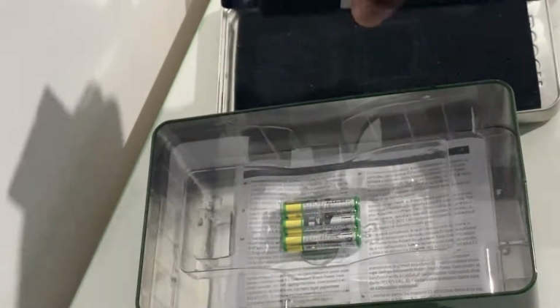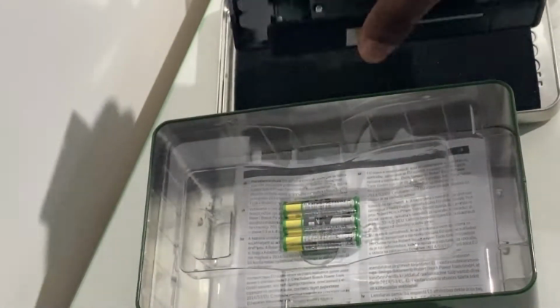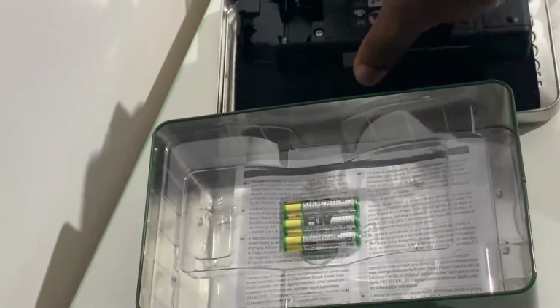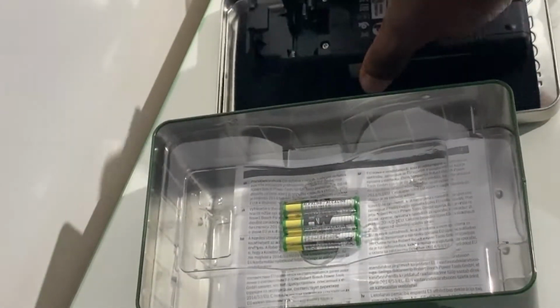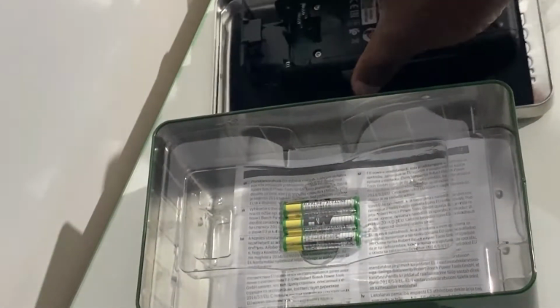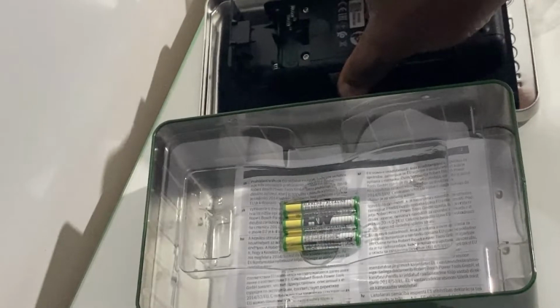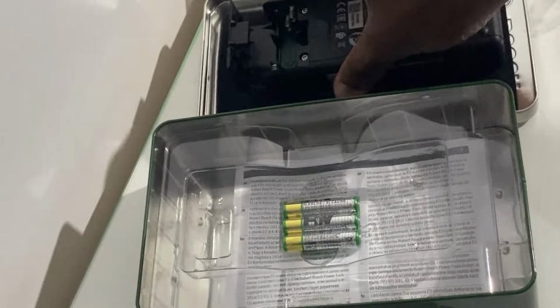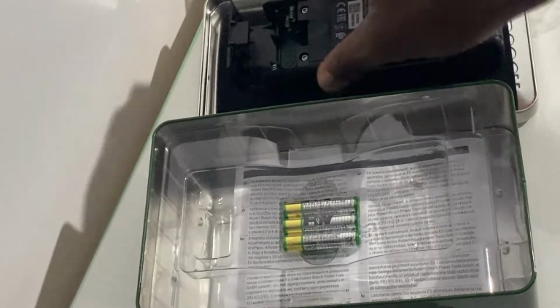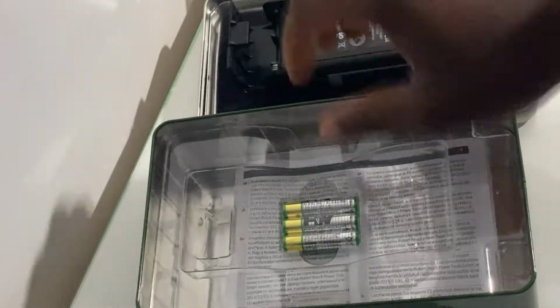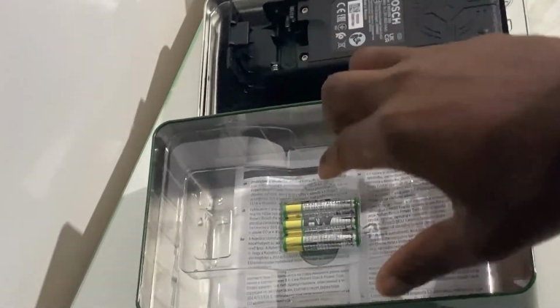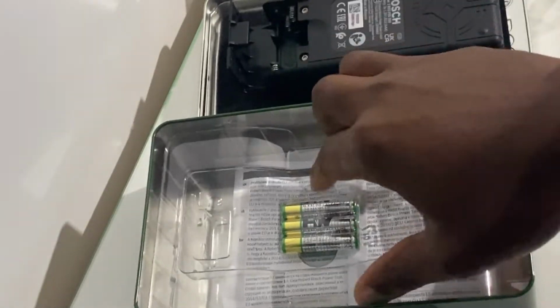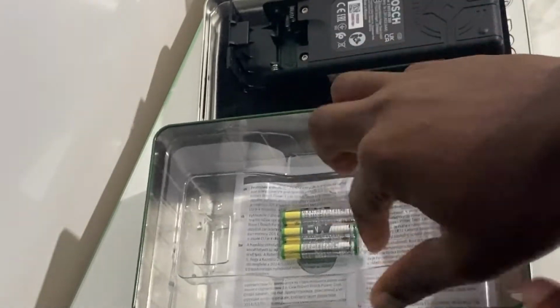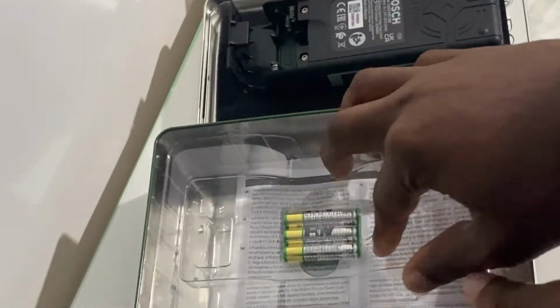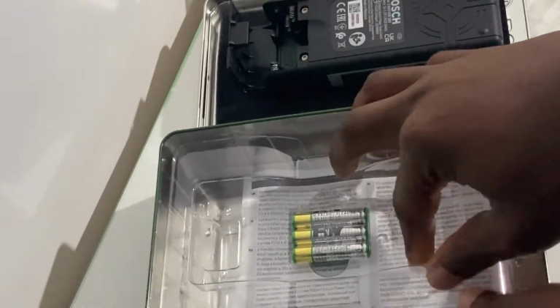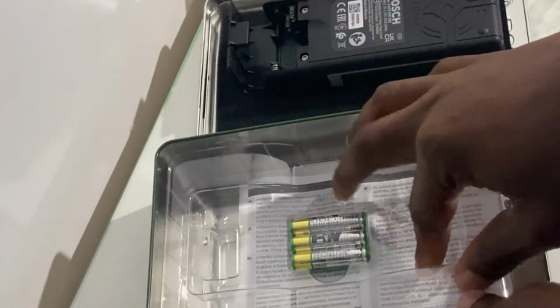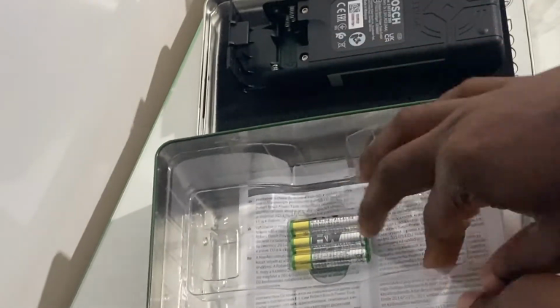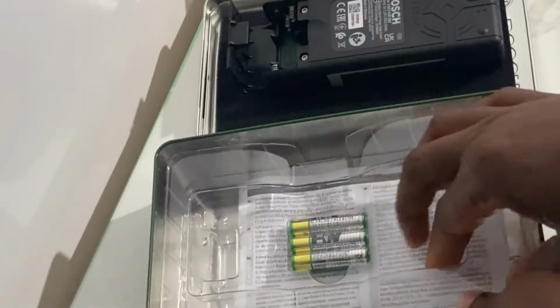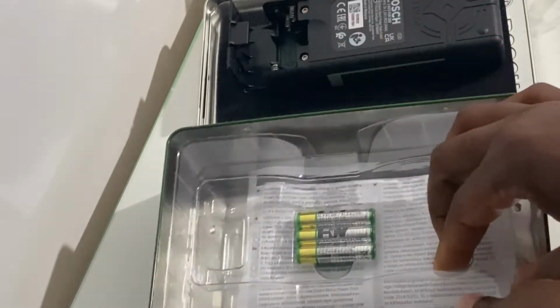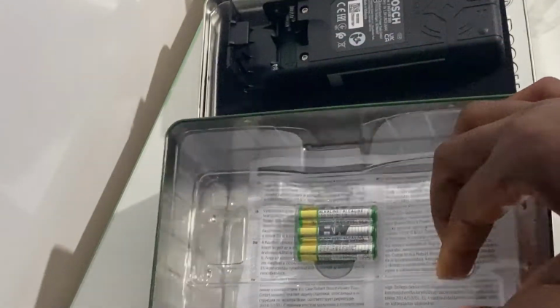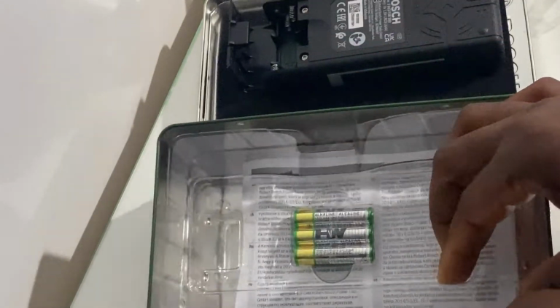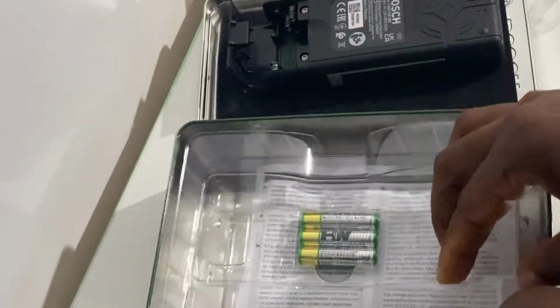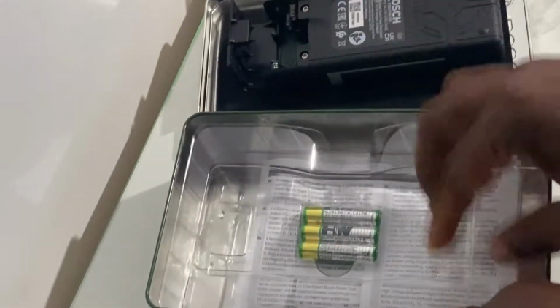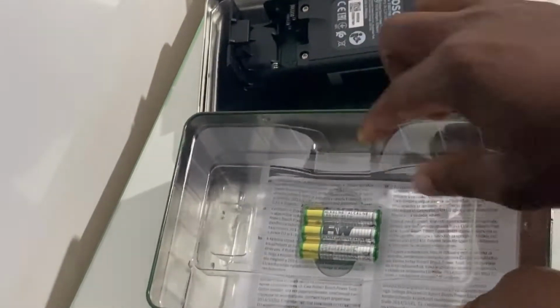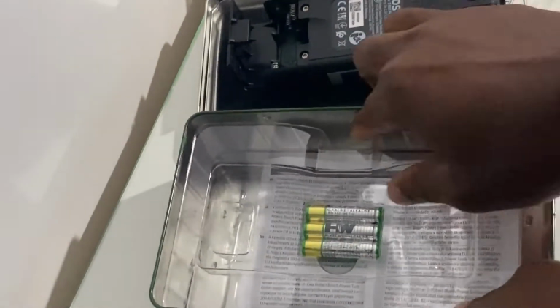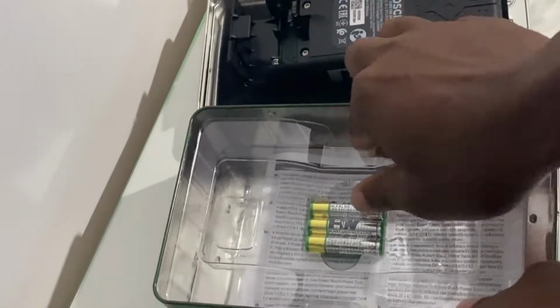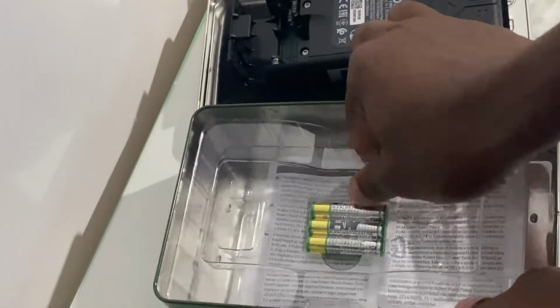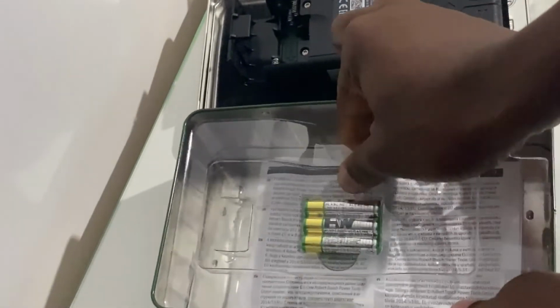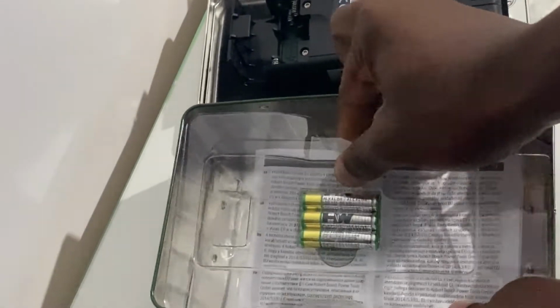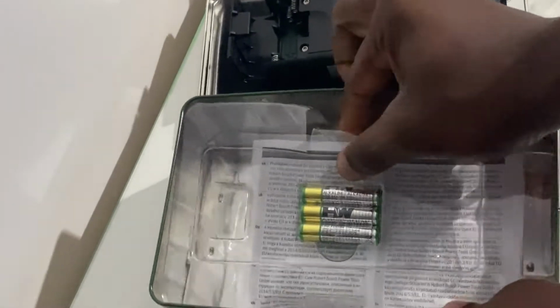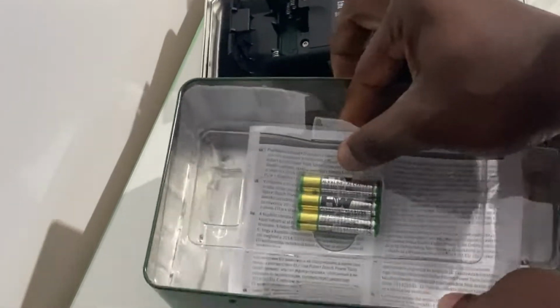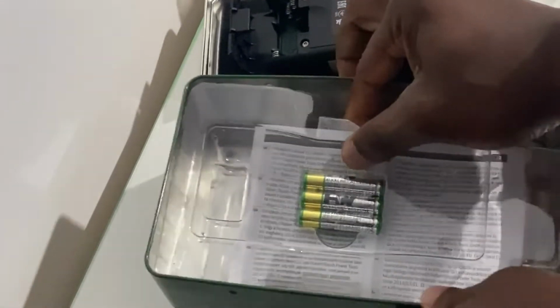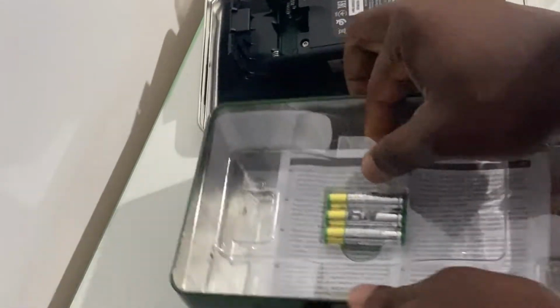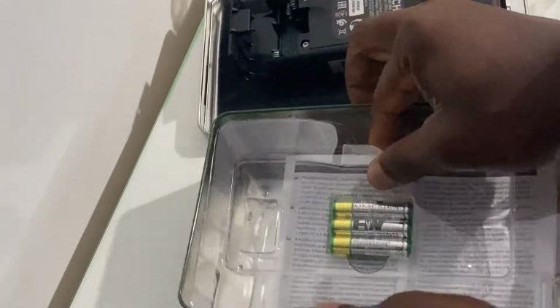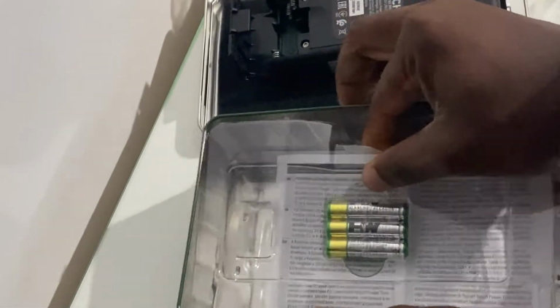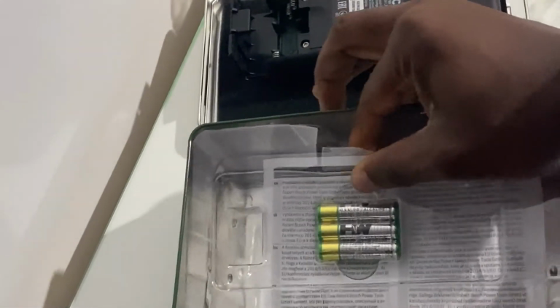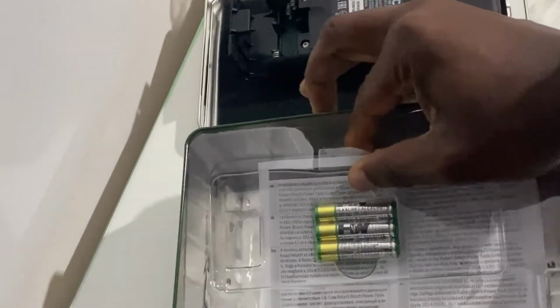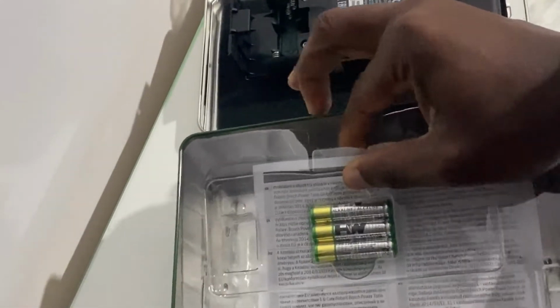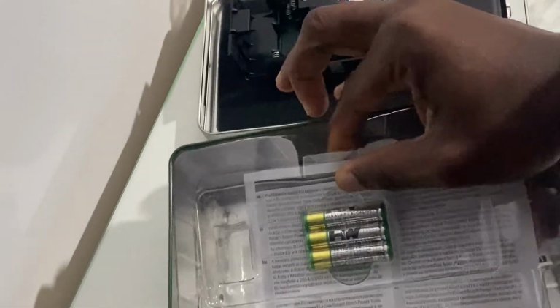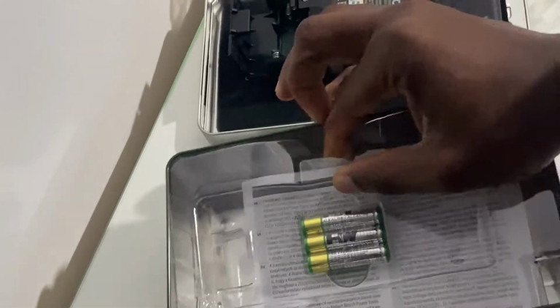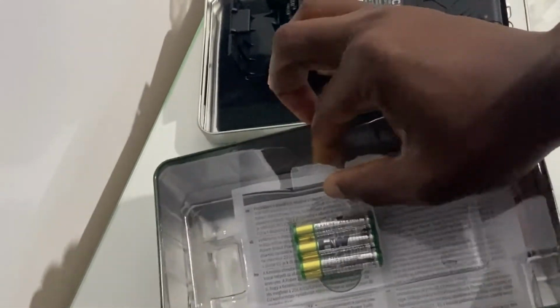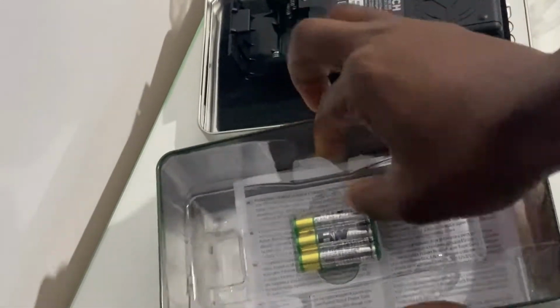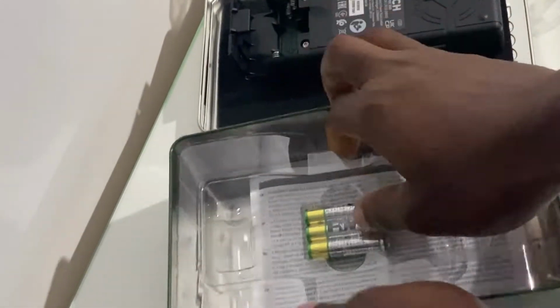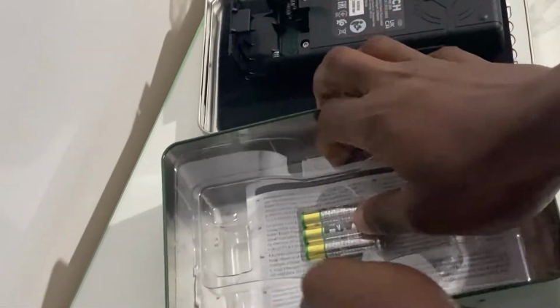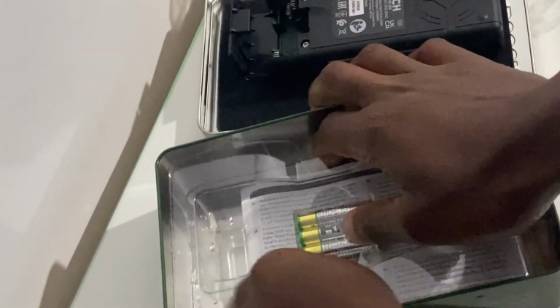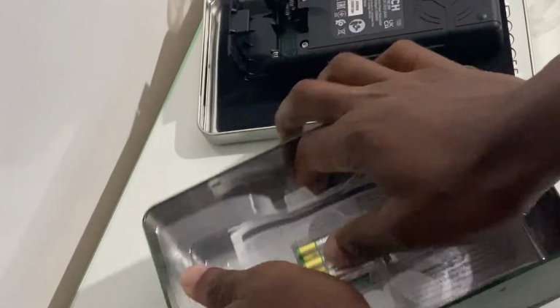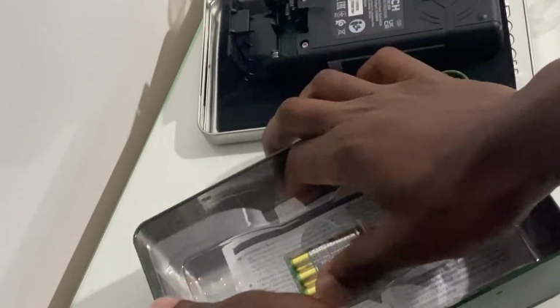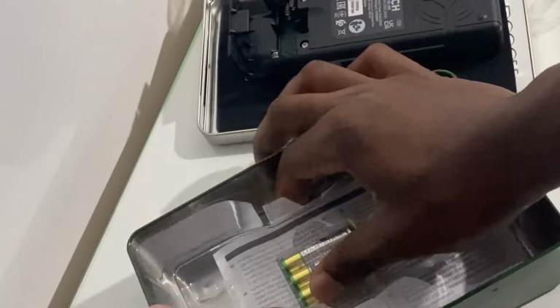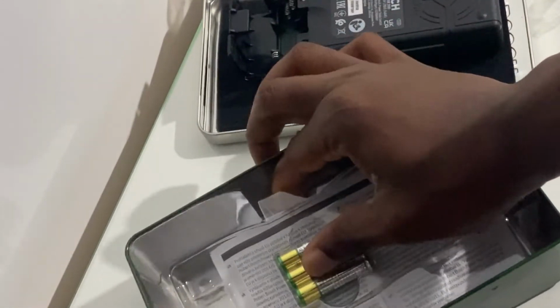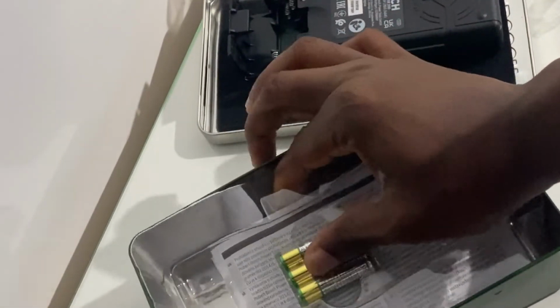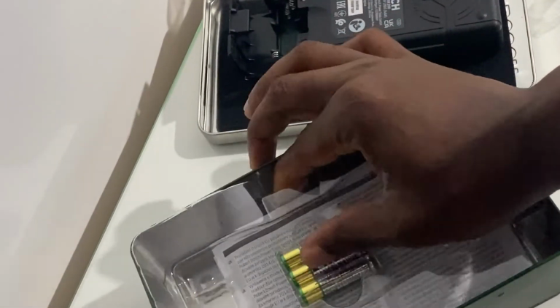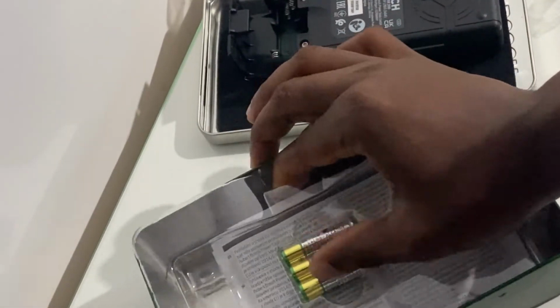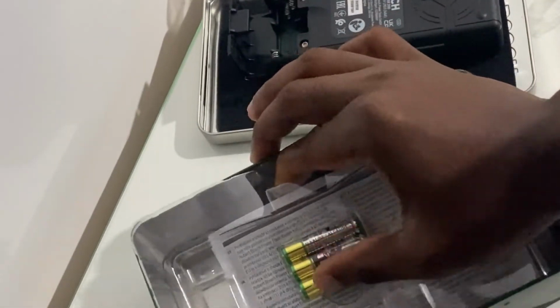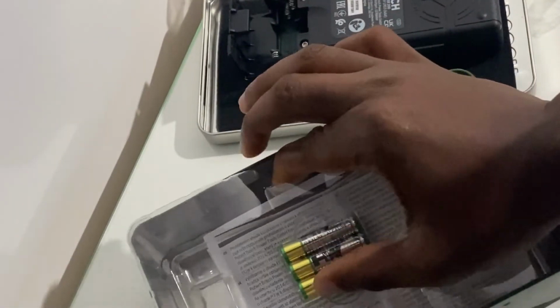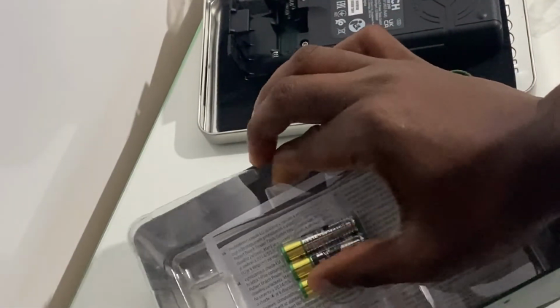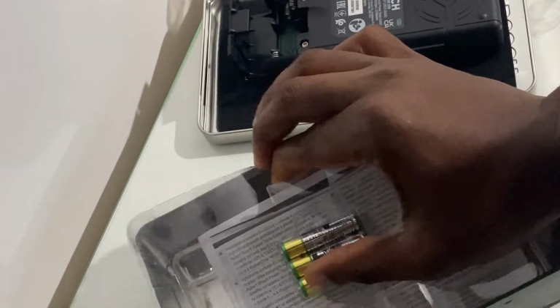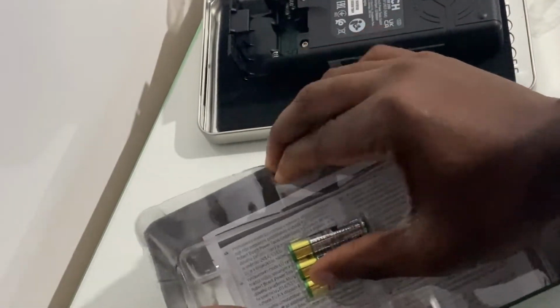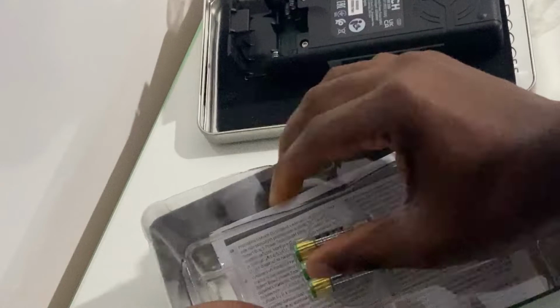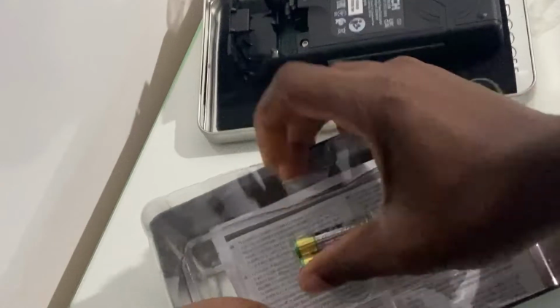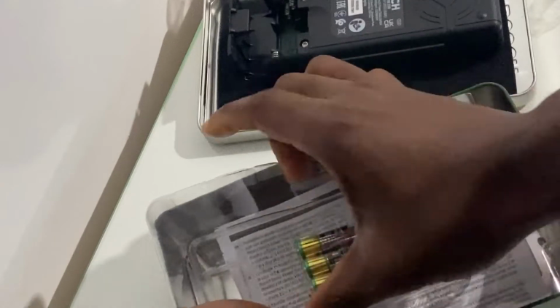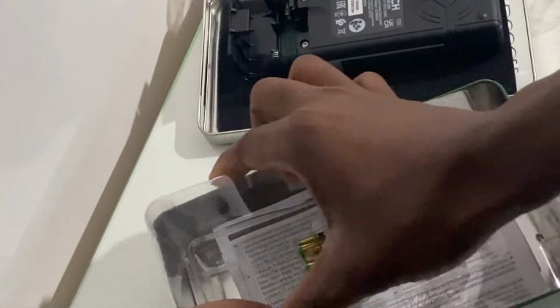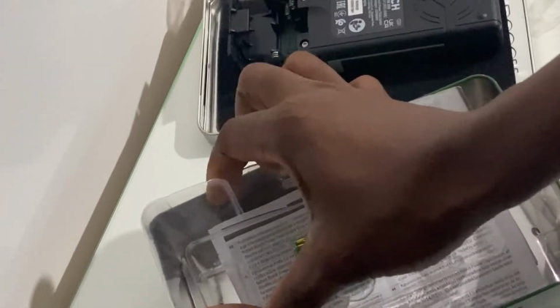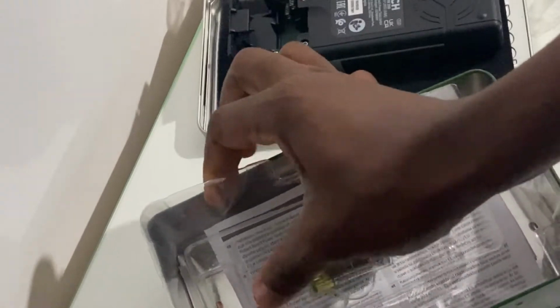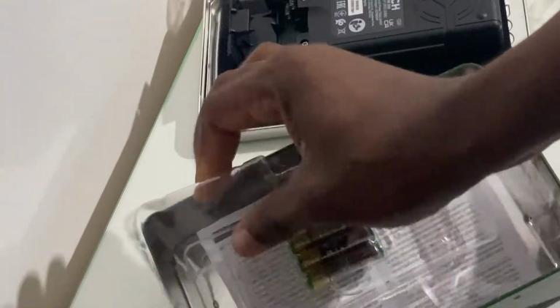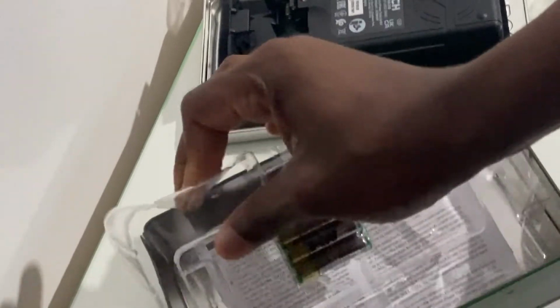We're going to install the batteries with their respective polarities into the measuring tool.